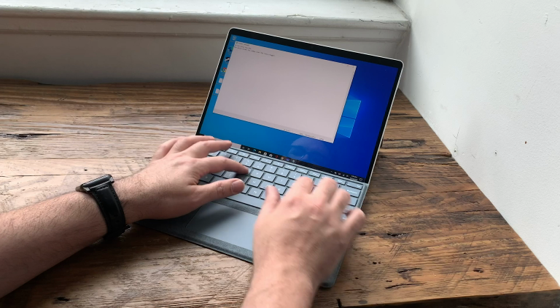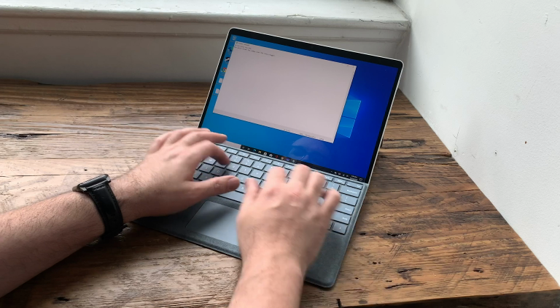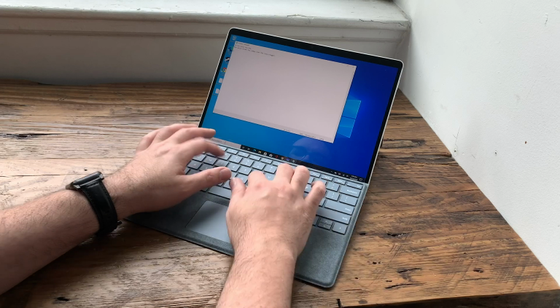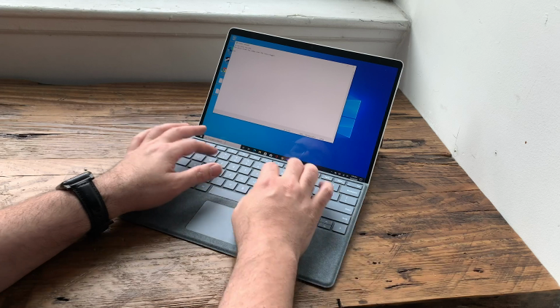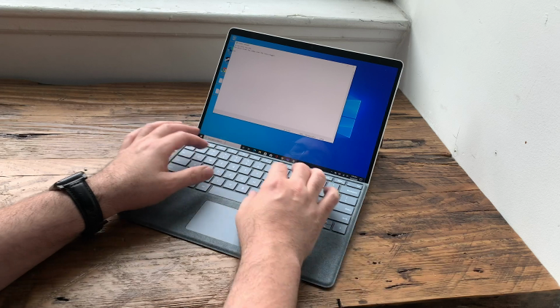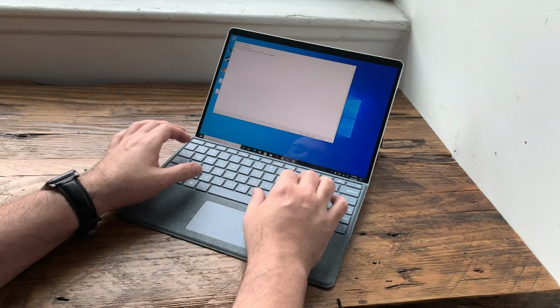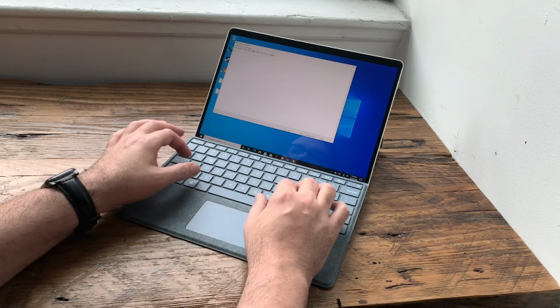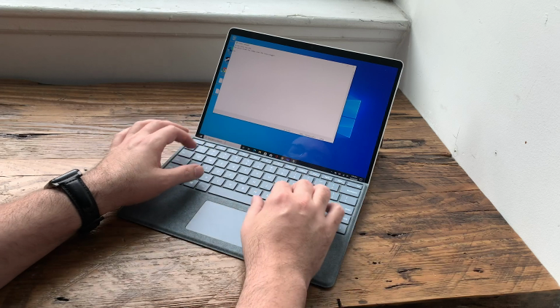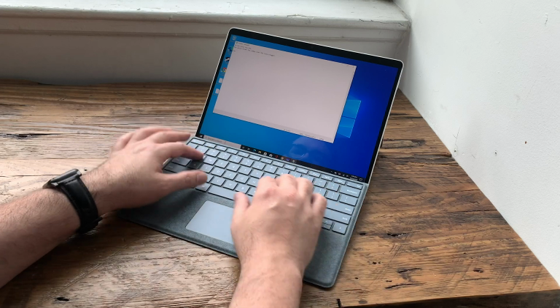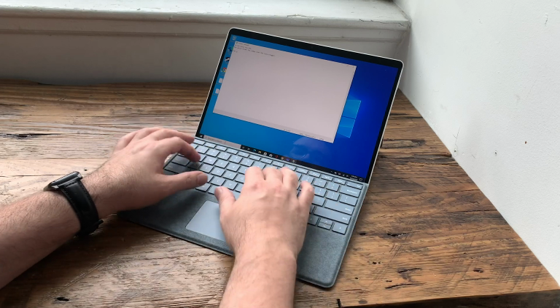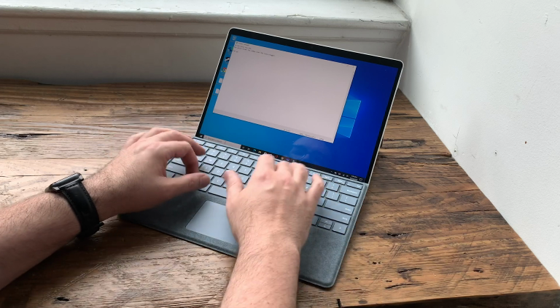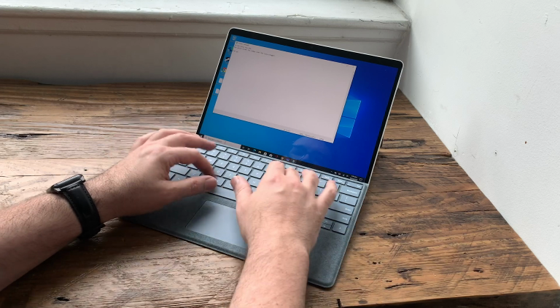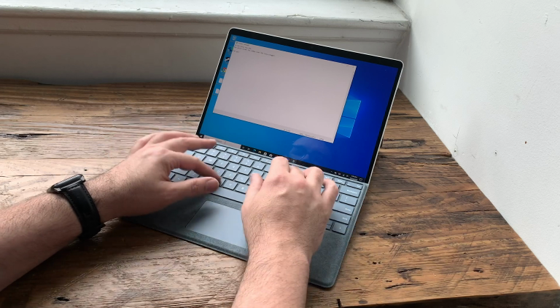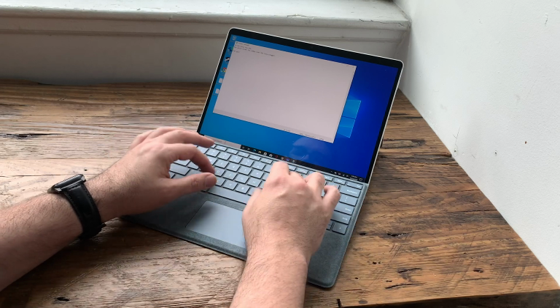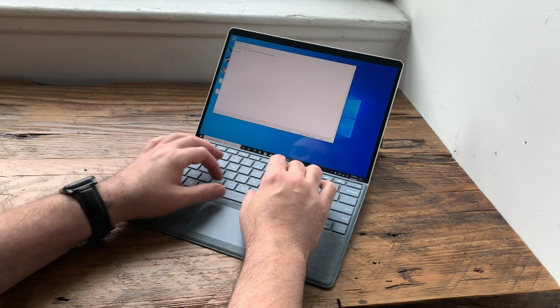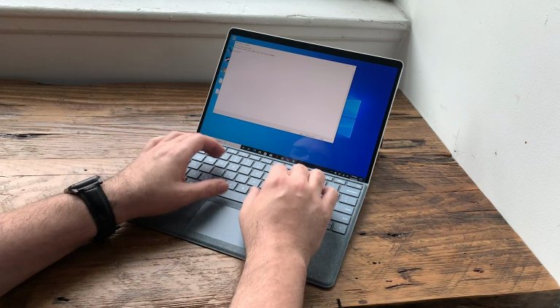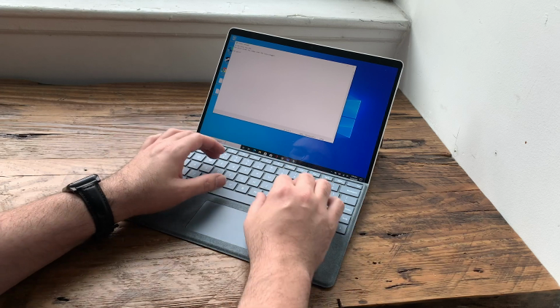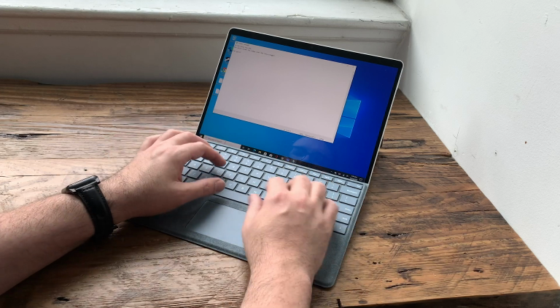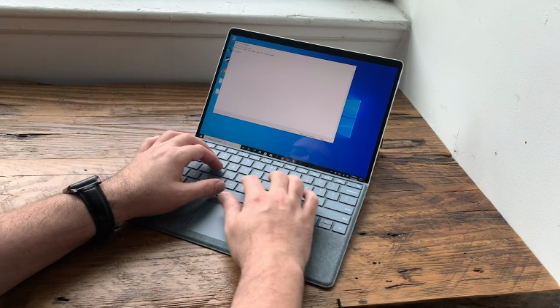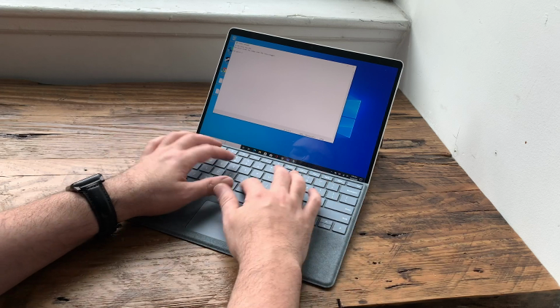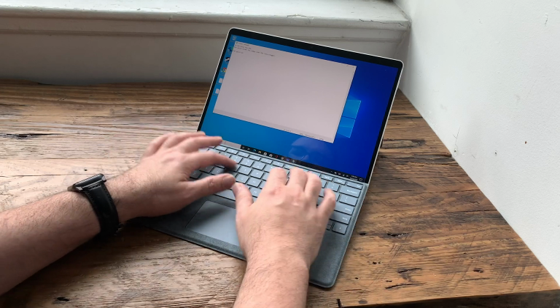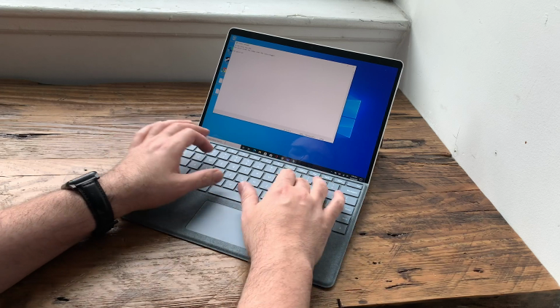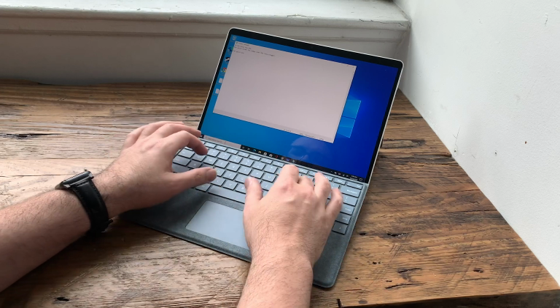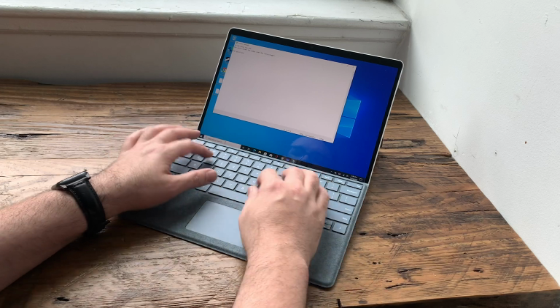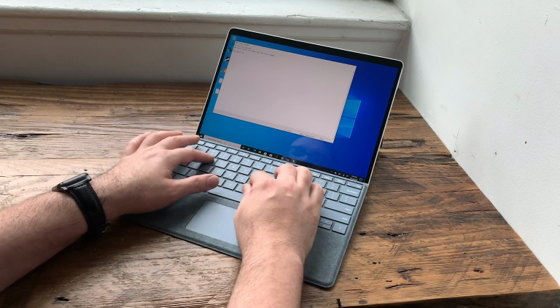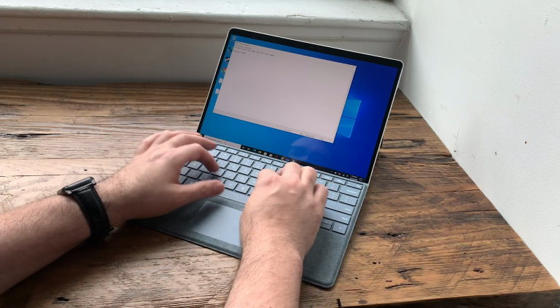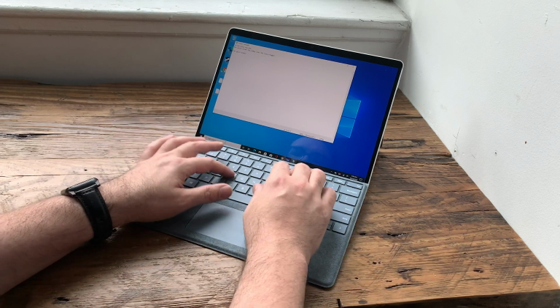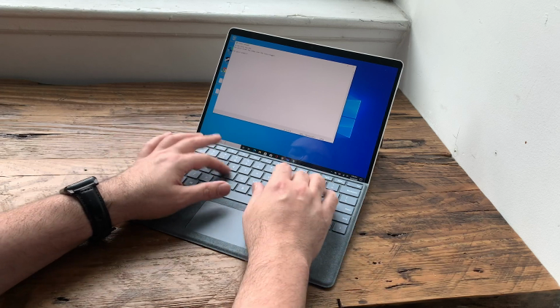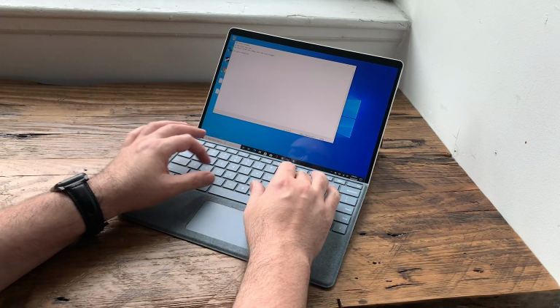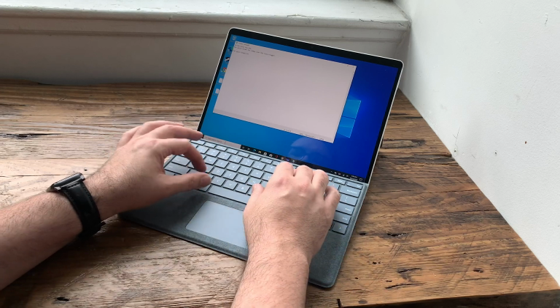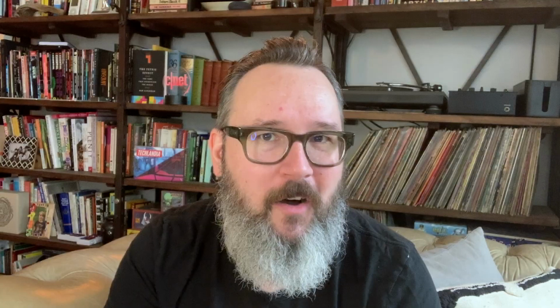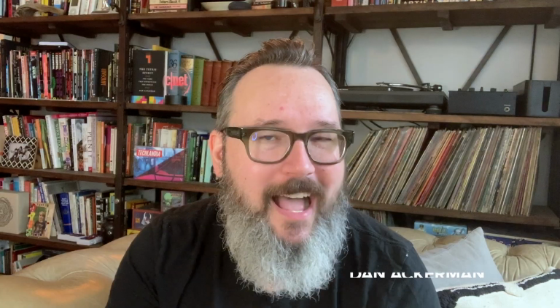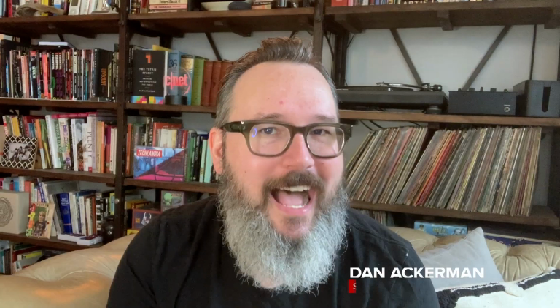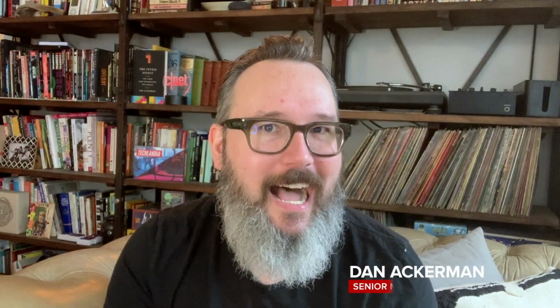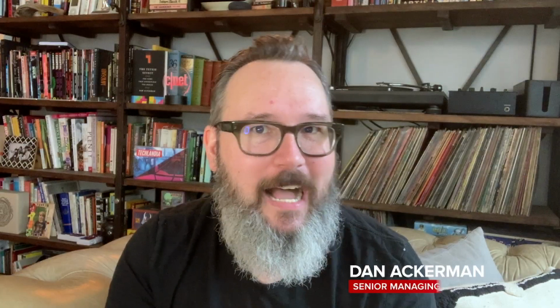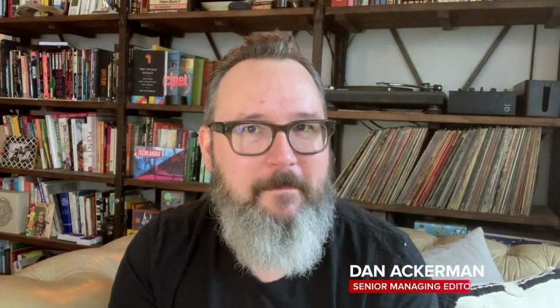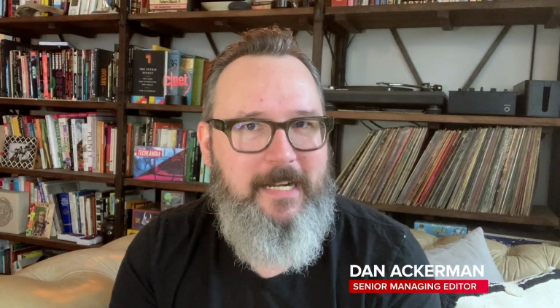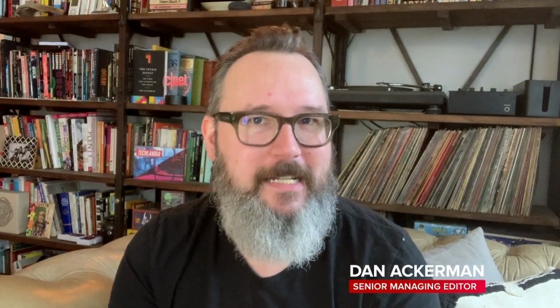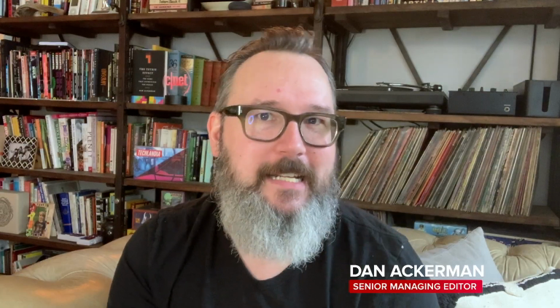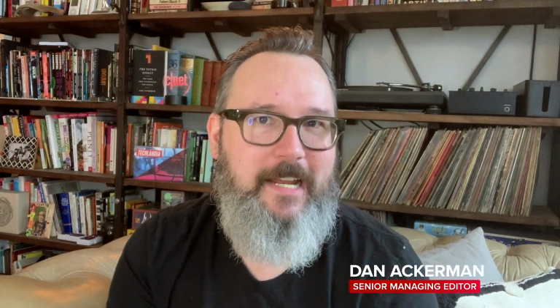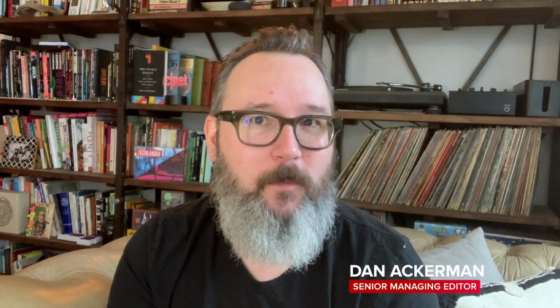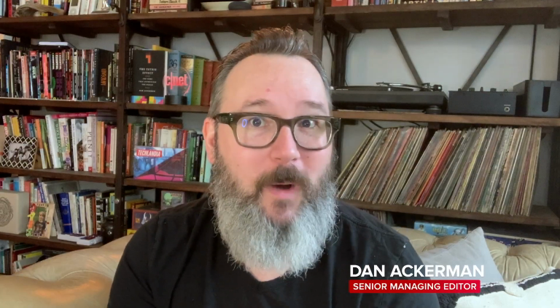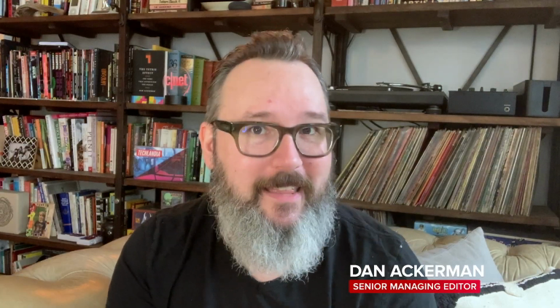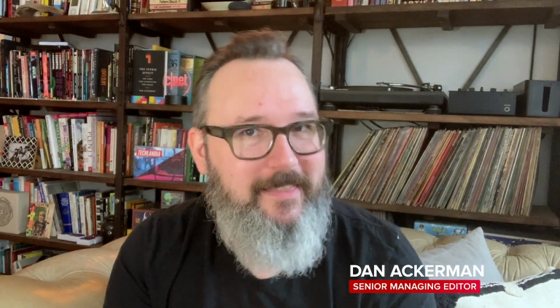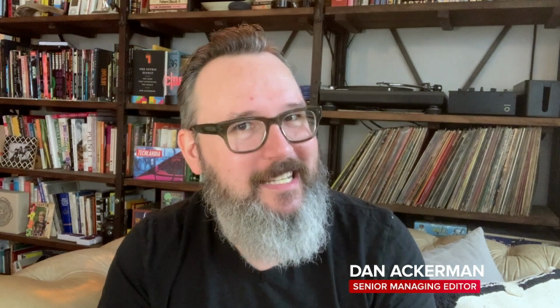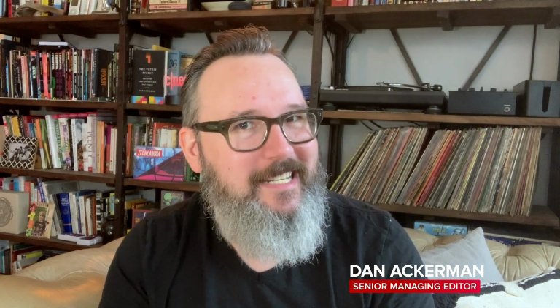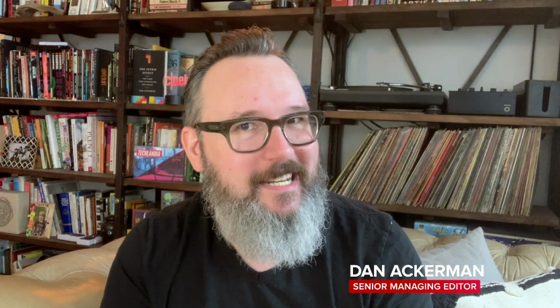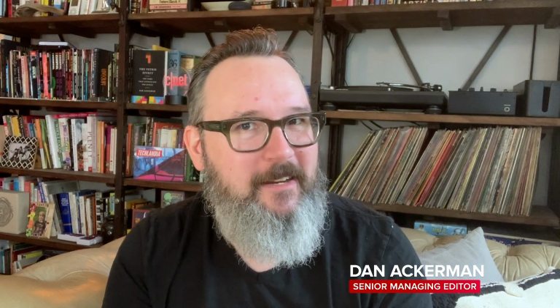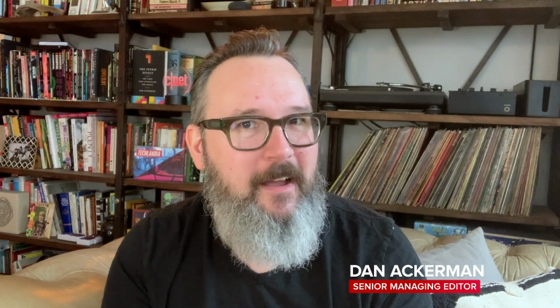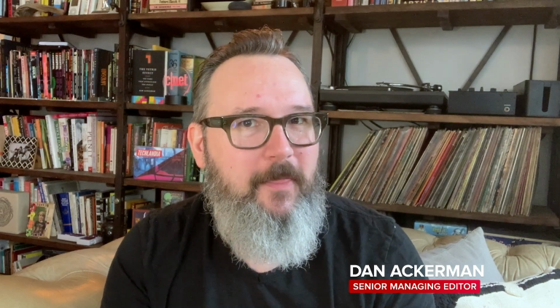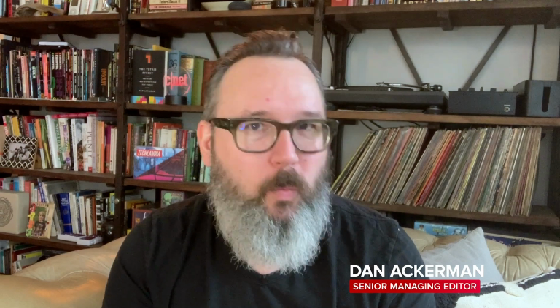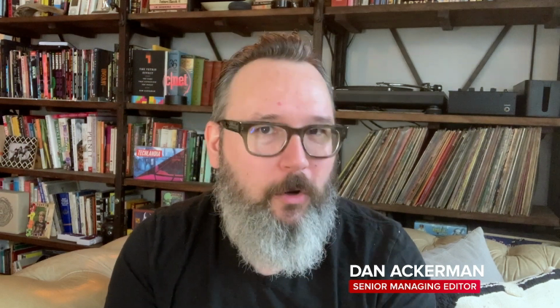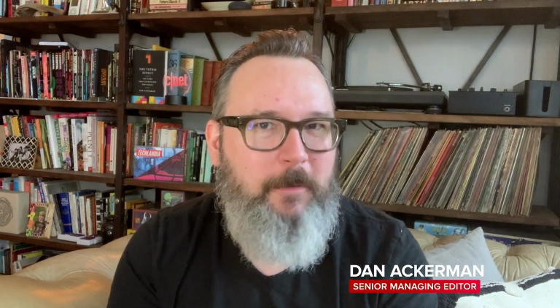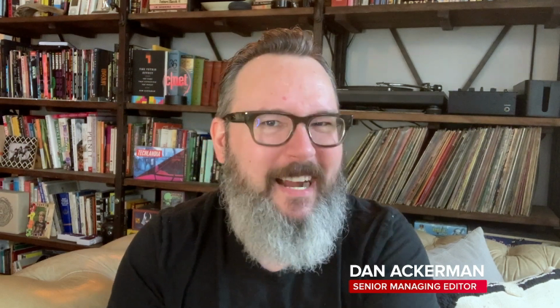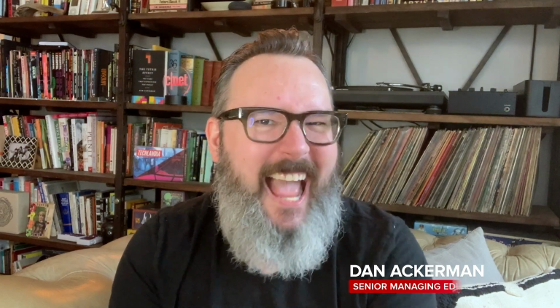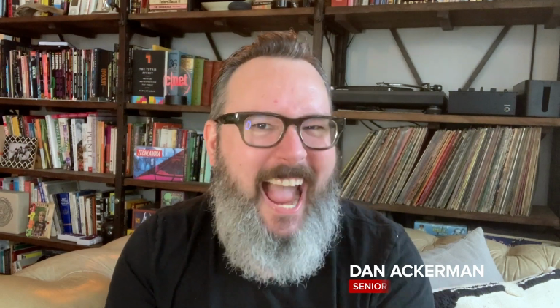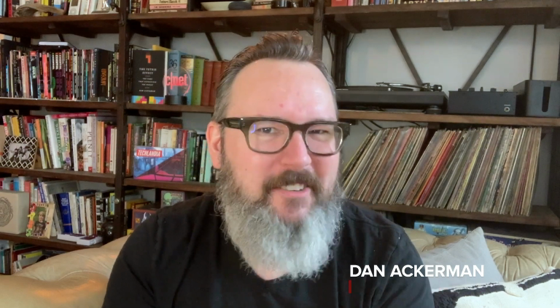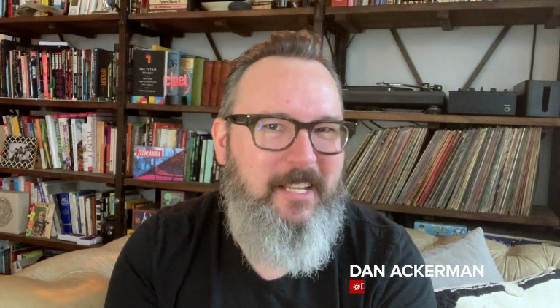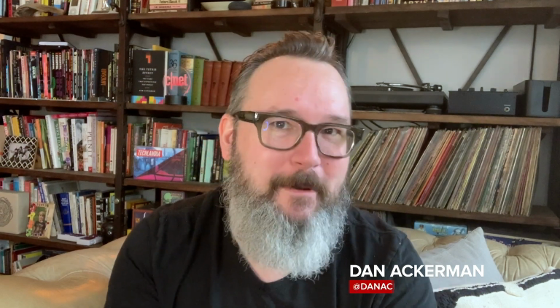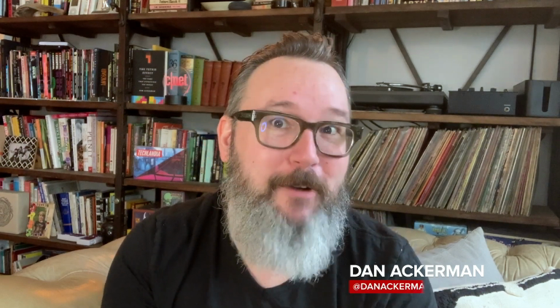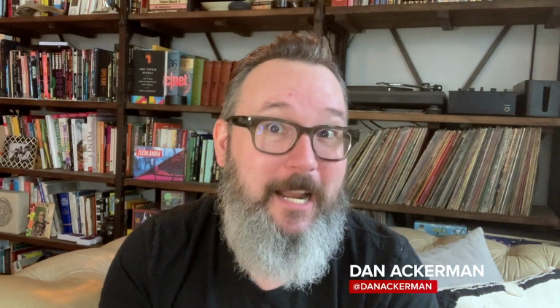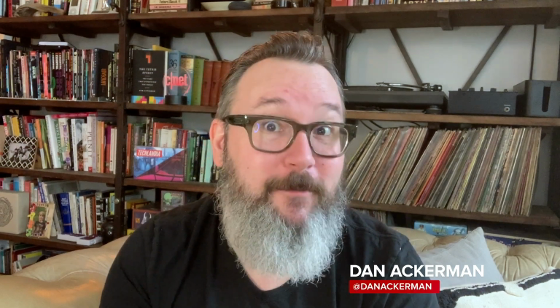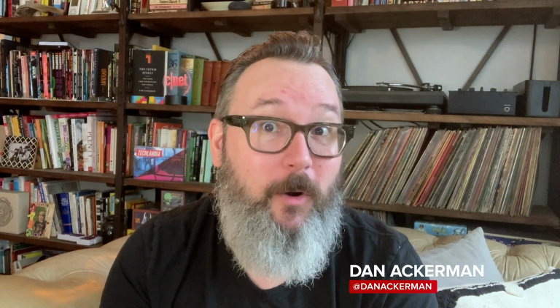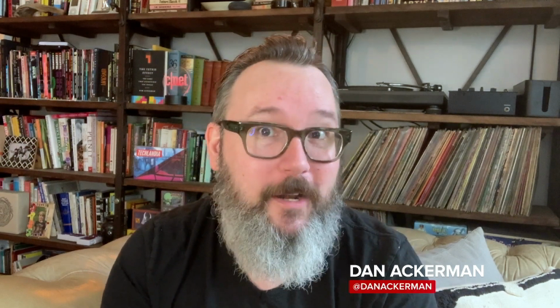The Surface Pro X — probably the most unusual Surface of all. I'm going to tell you why this year the world might actually be ready for it.